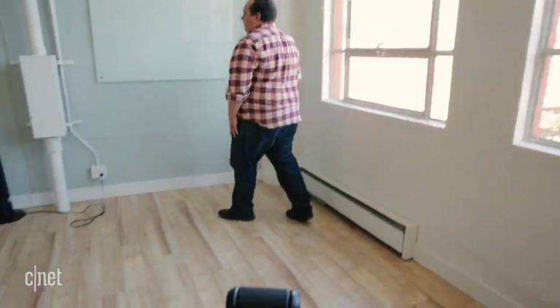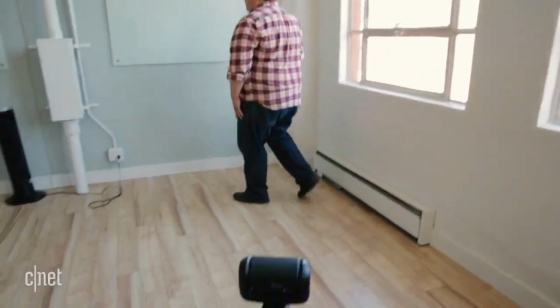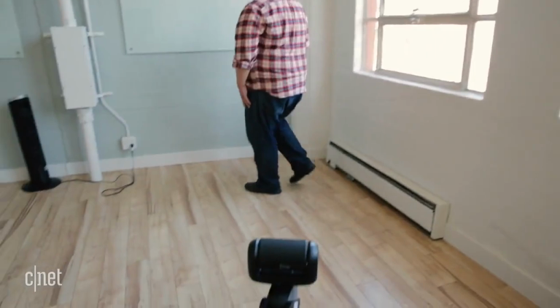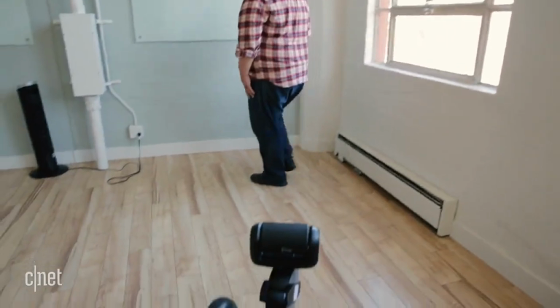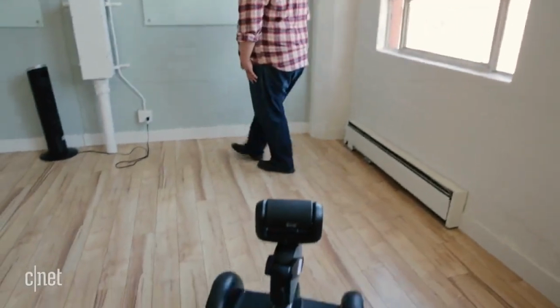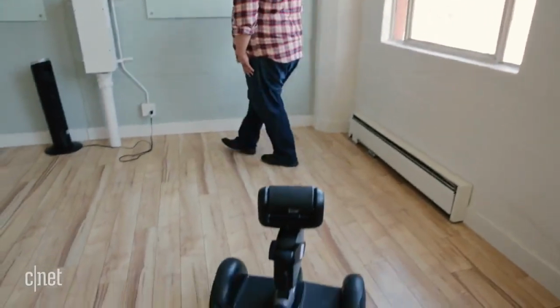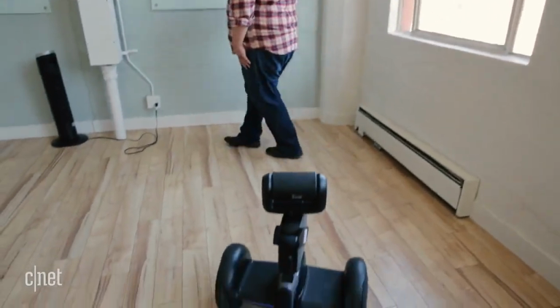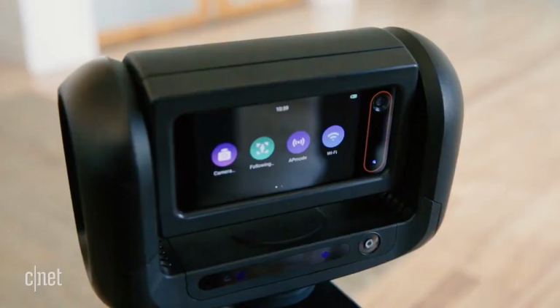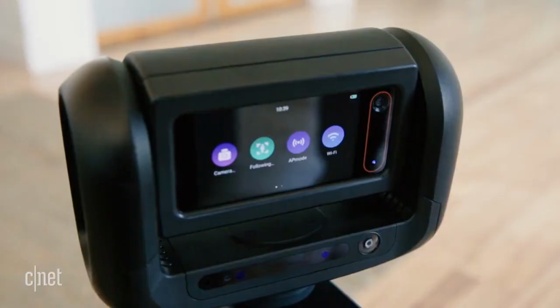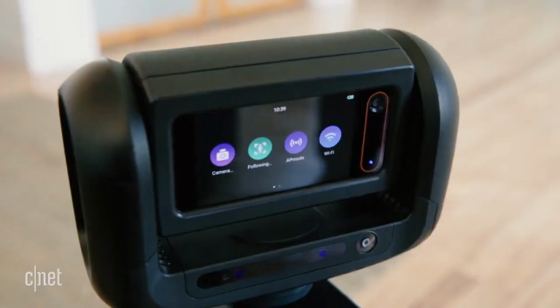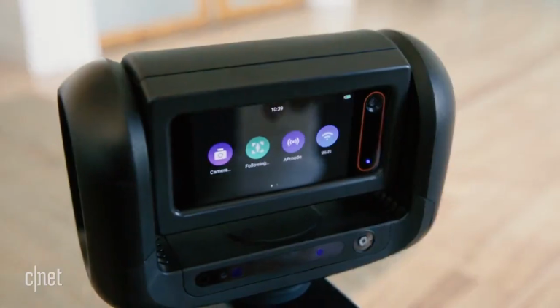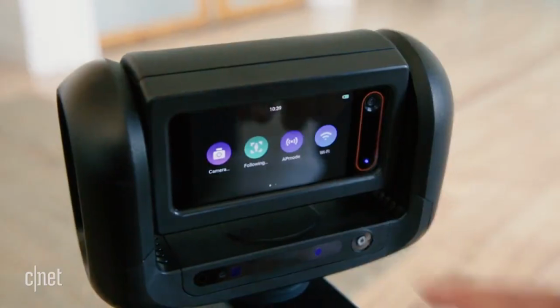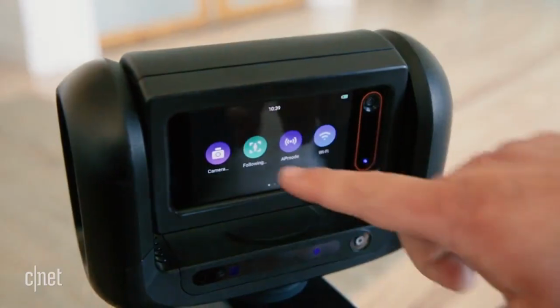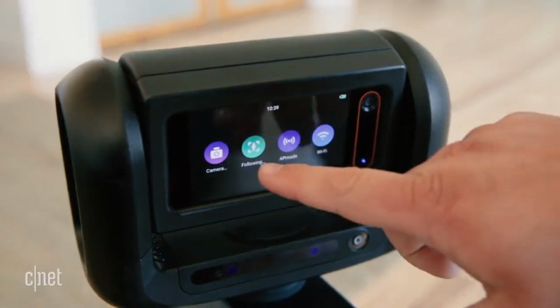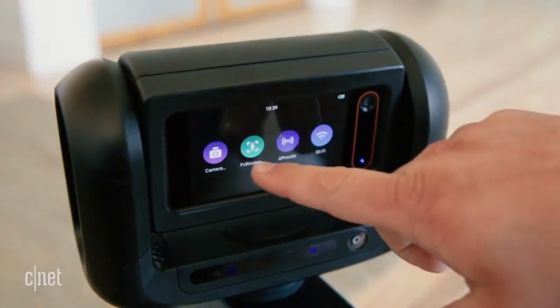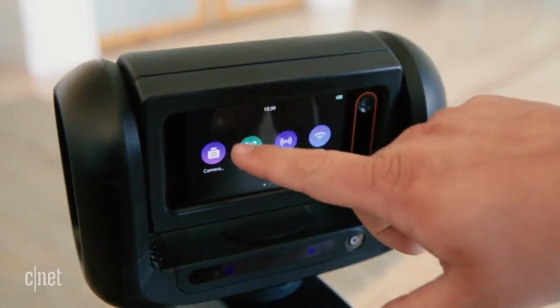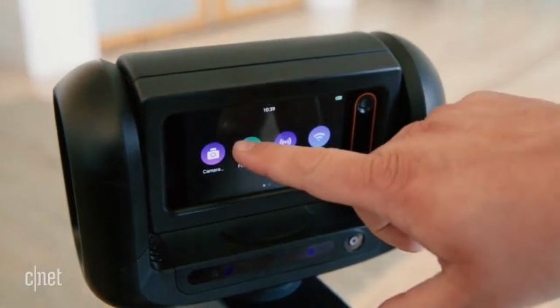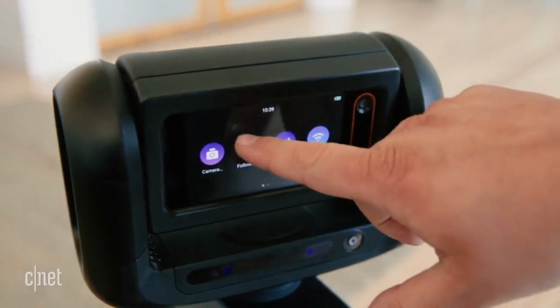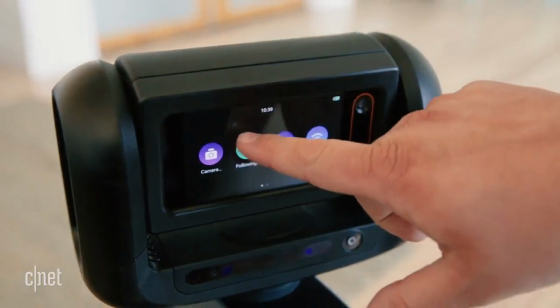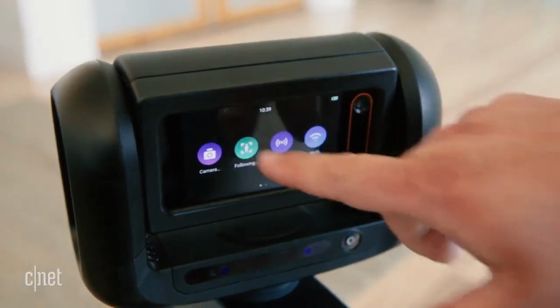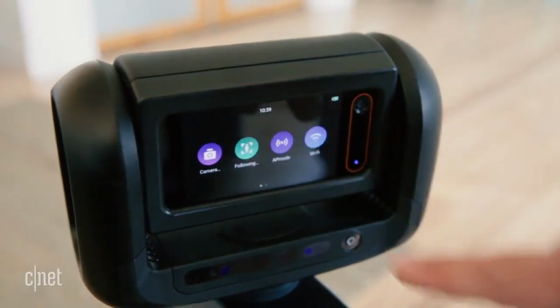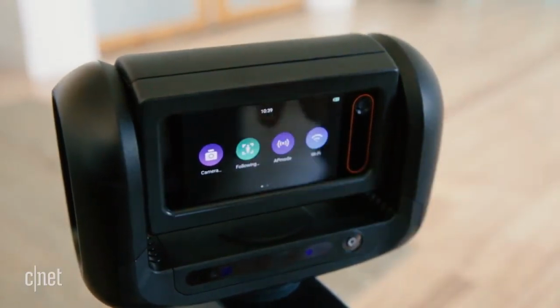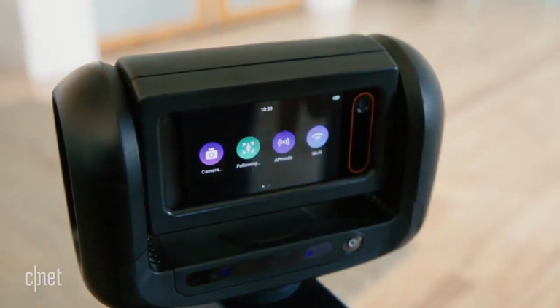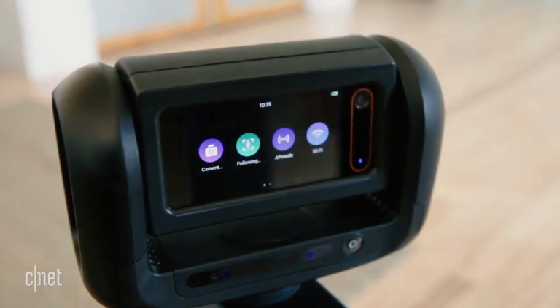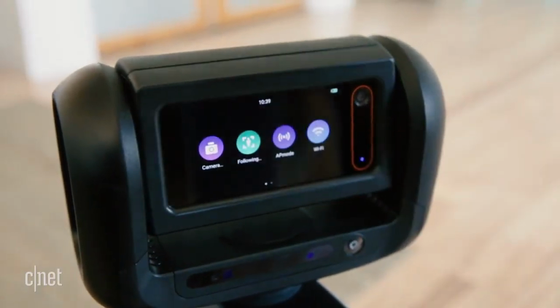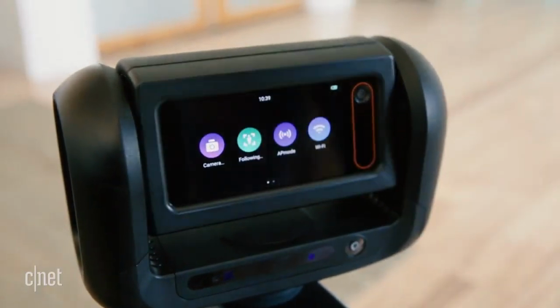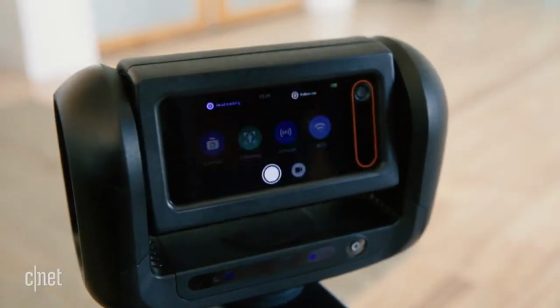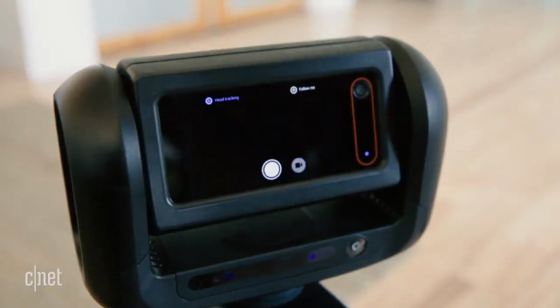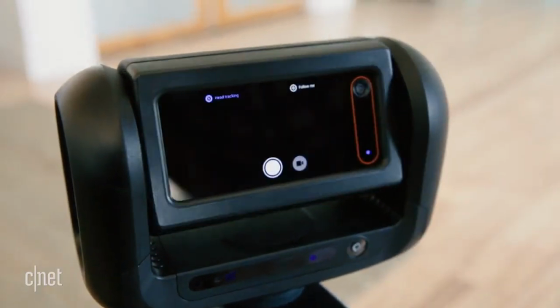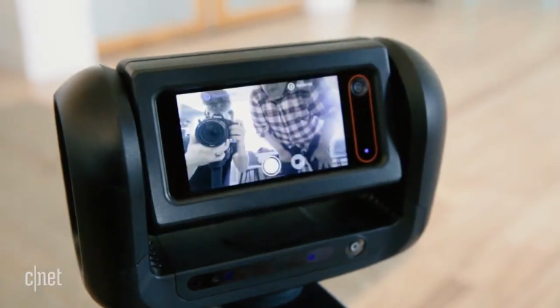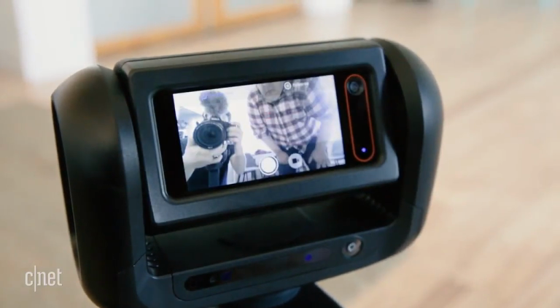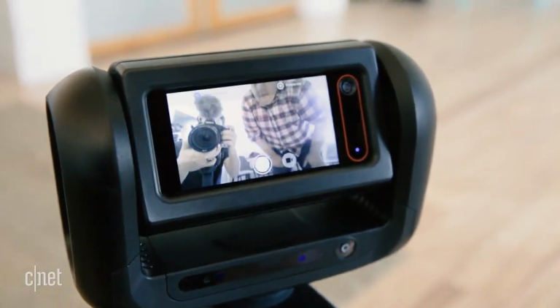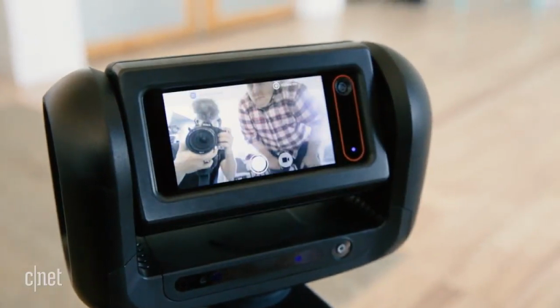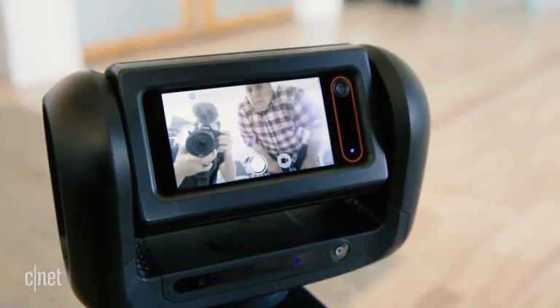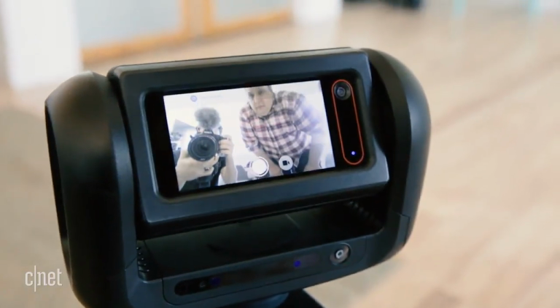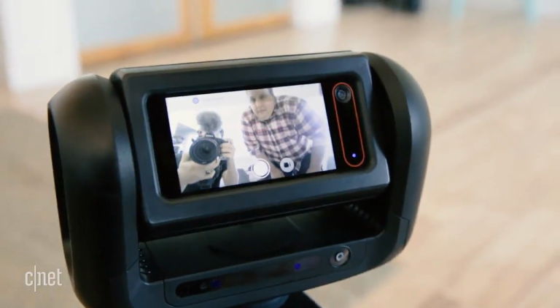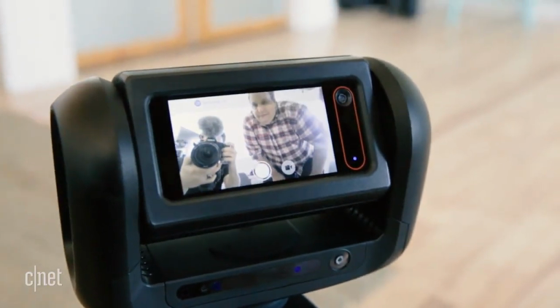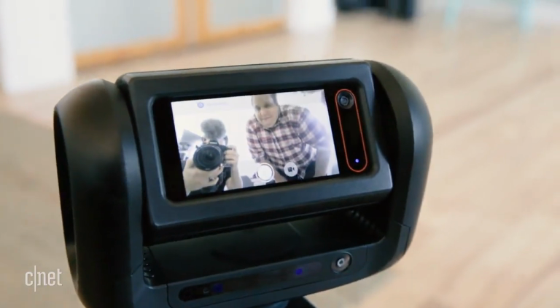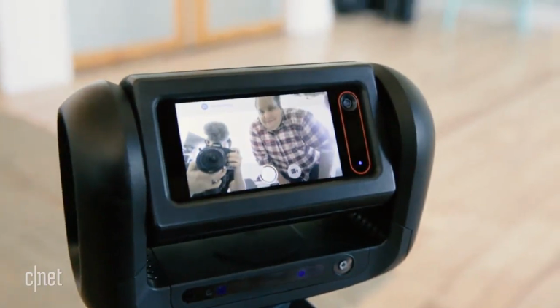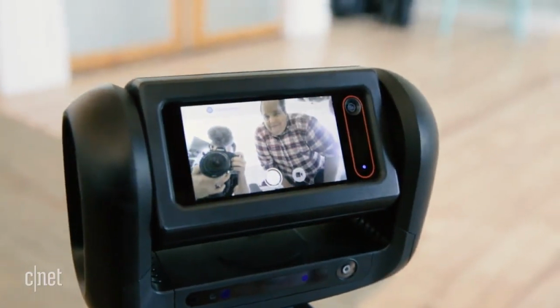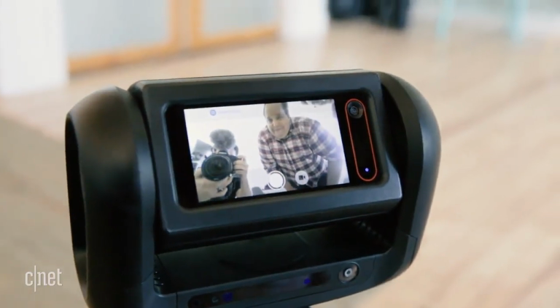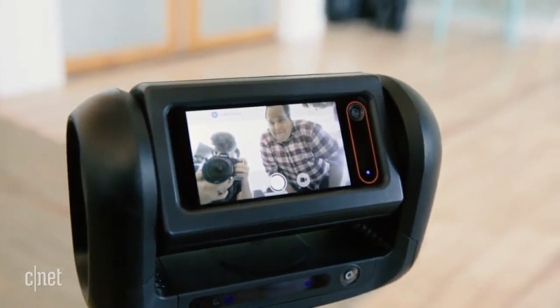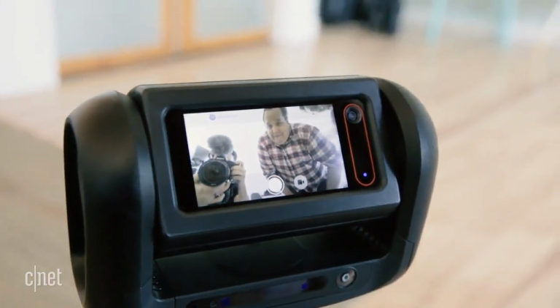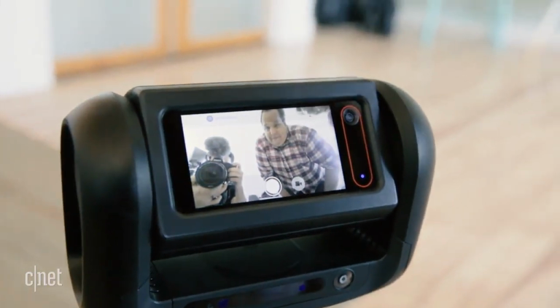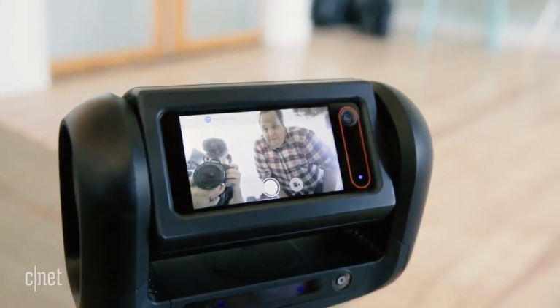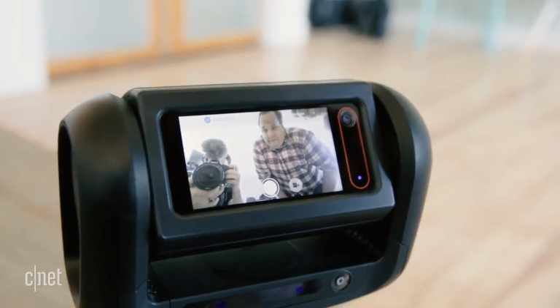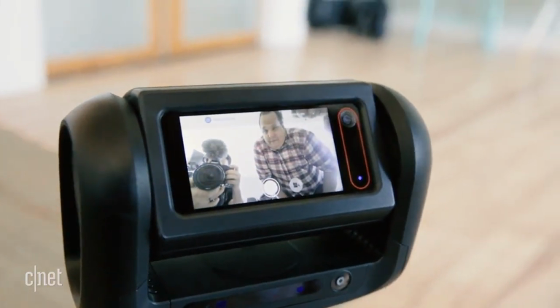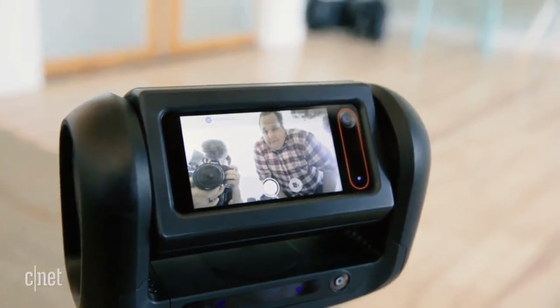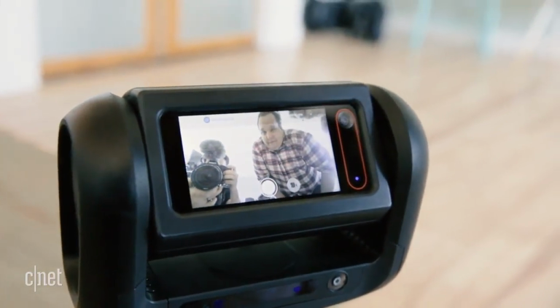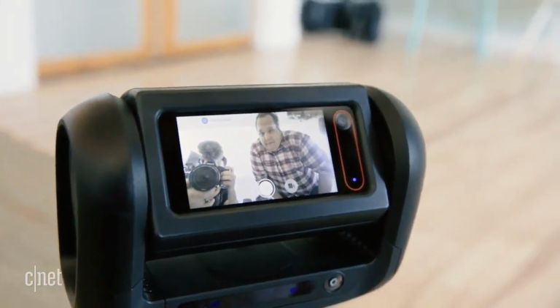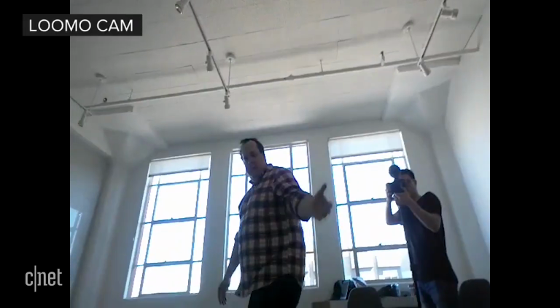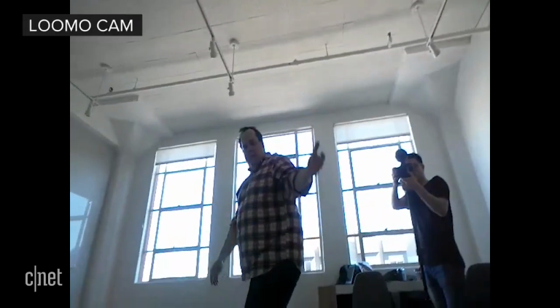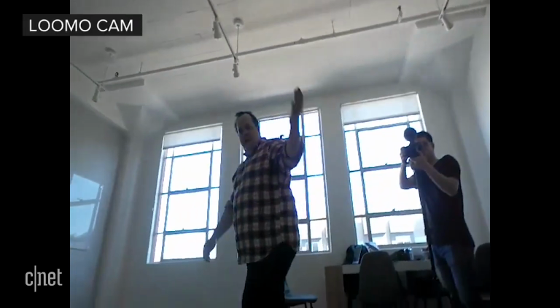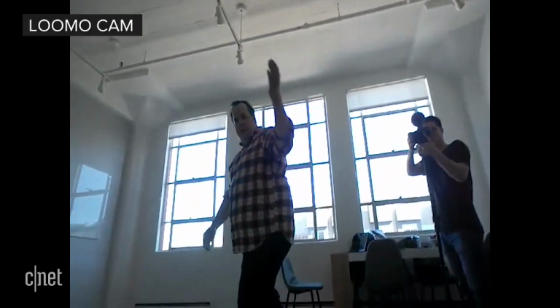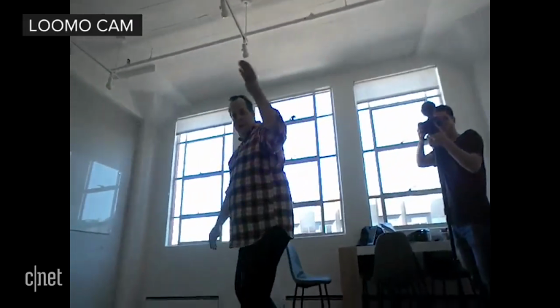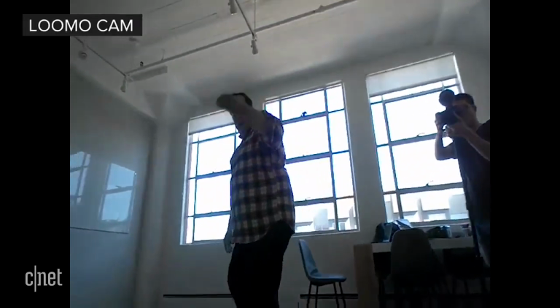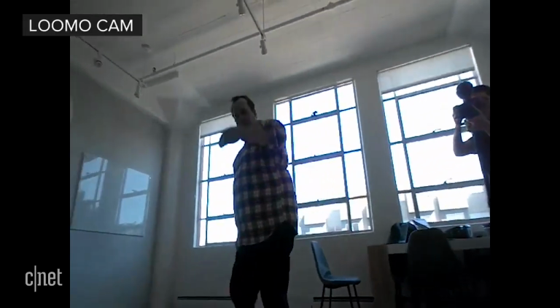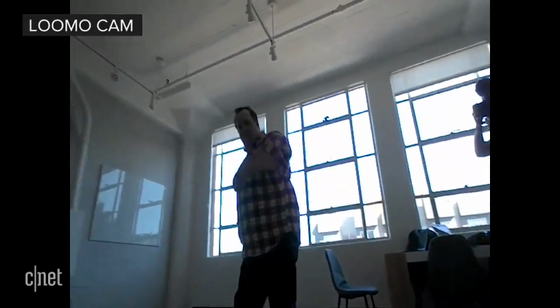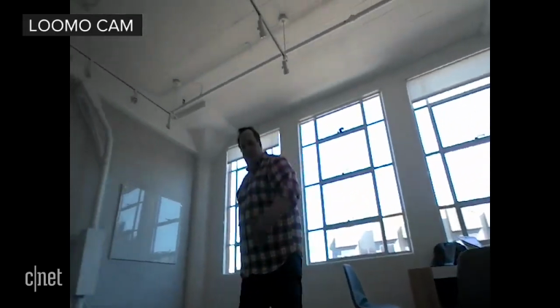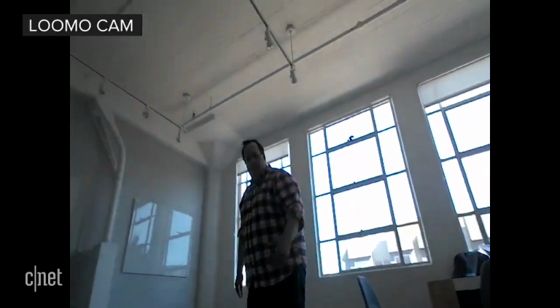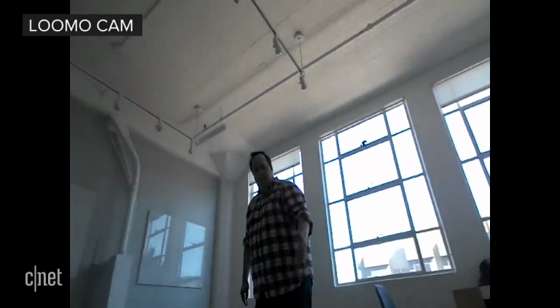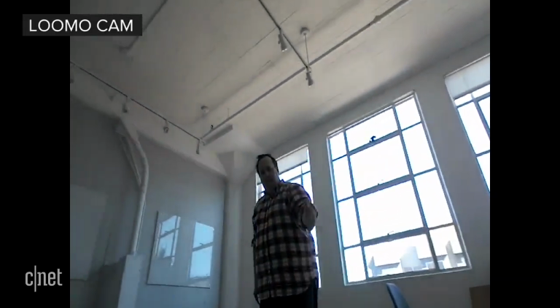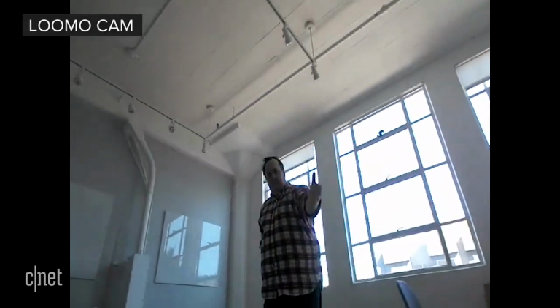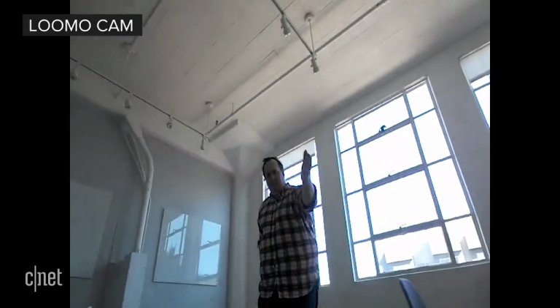The Loomo runs on Android and has its own apps. It can take pictures, record video, and most exciting, follow you around.